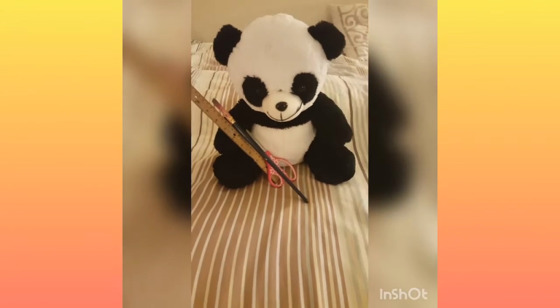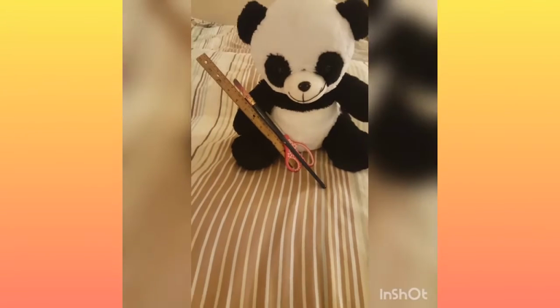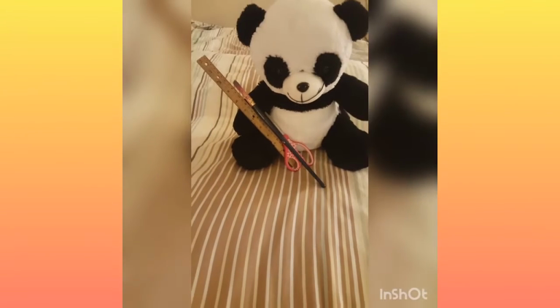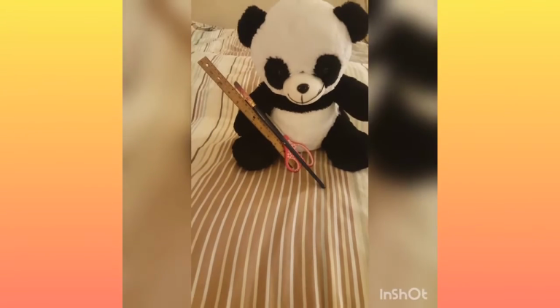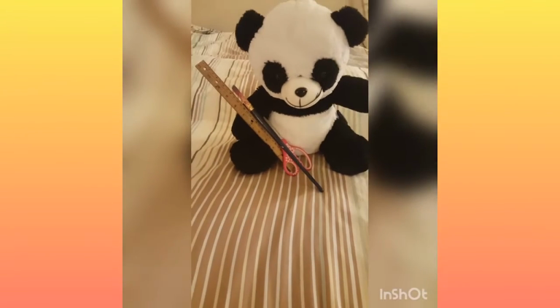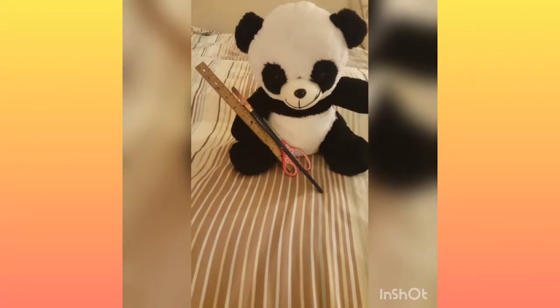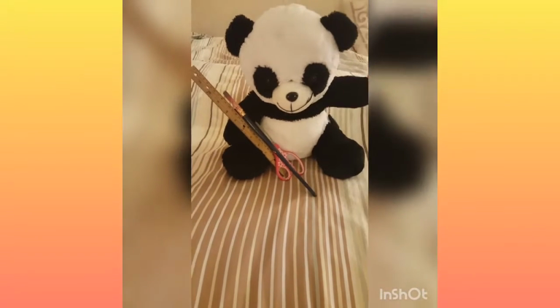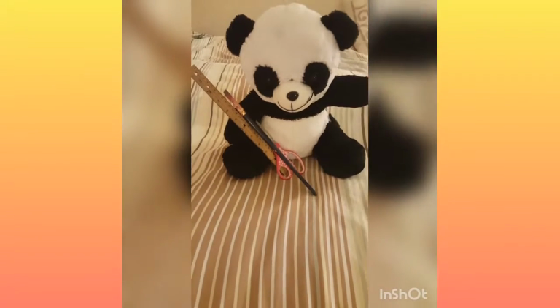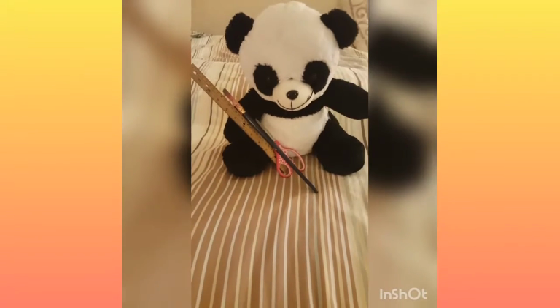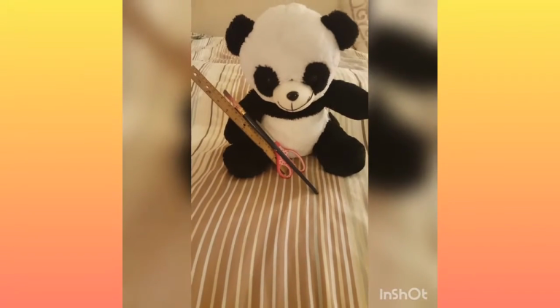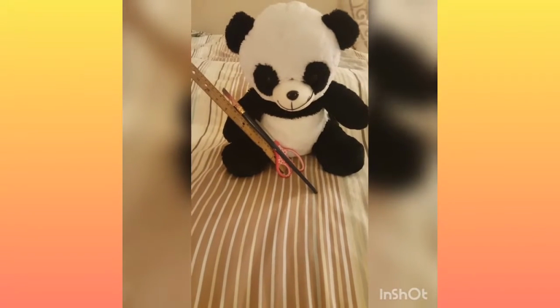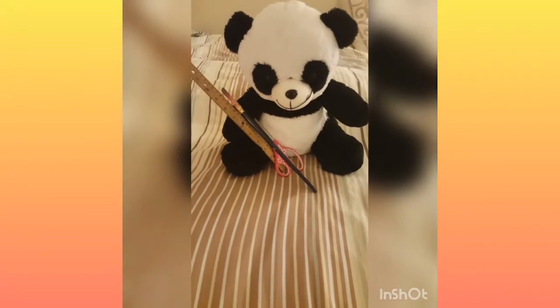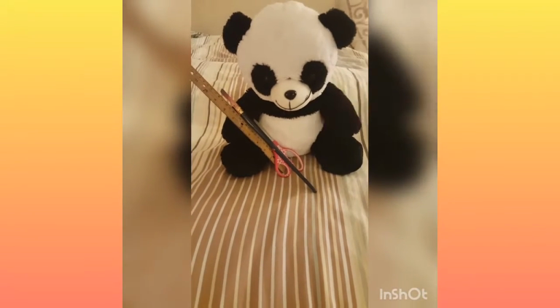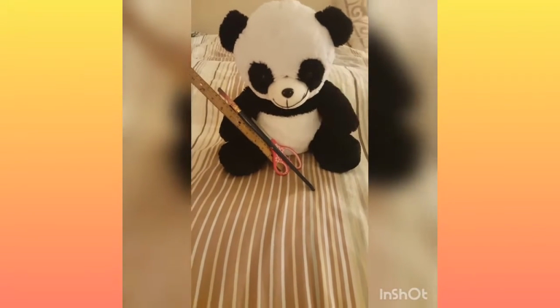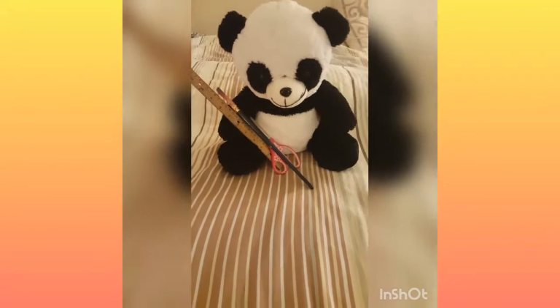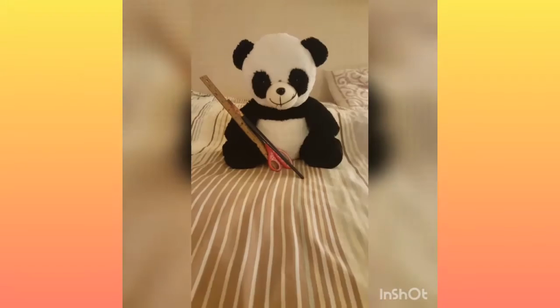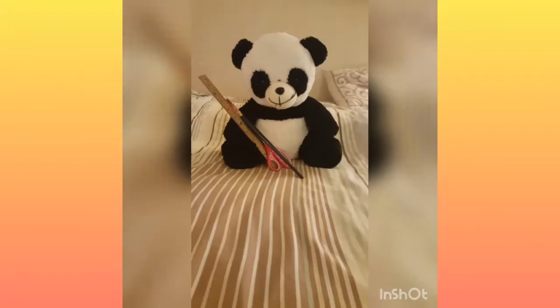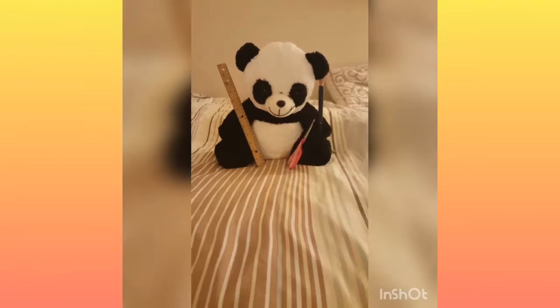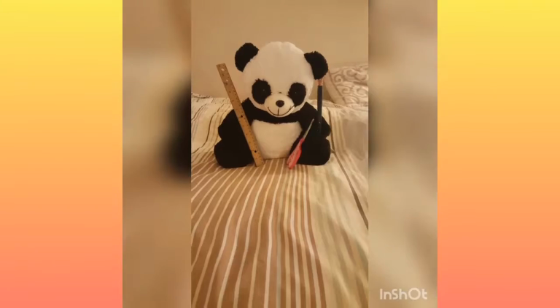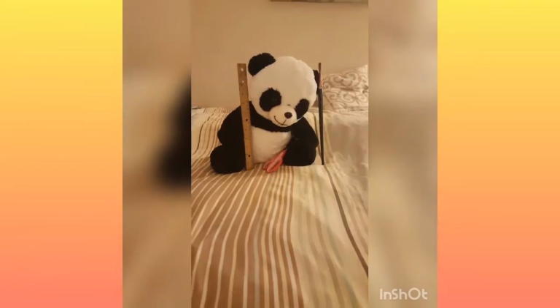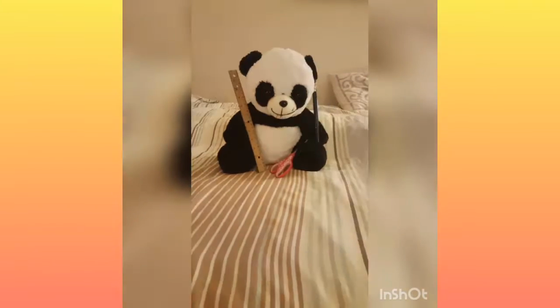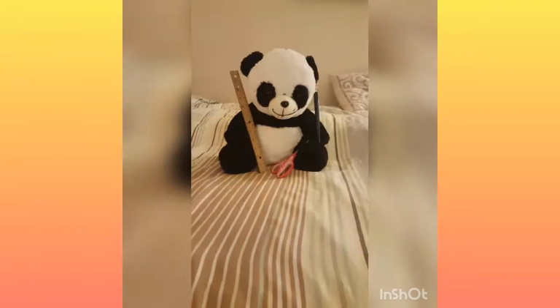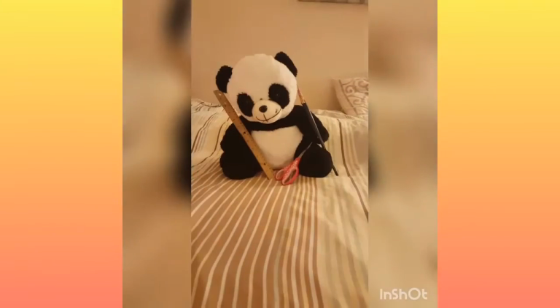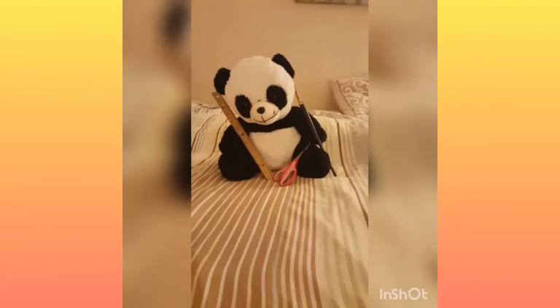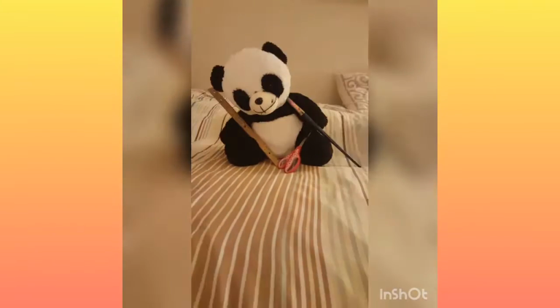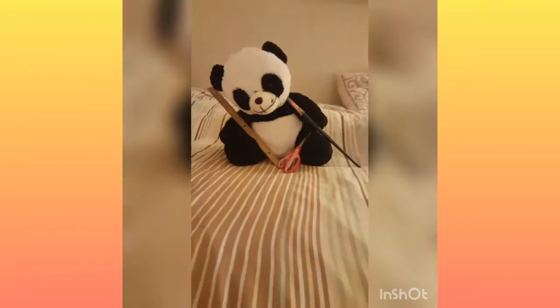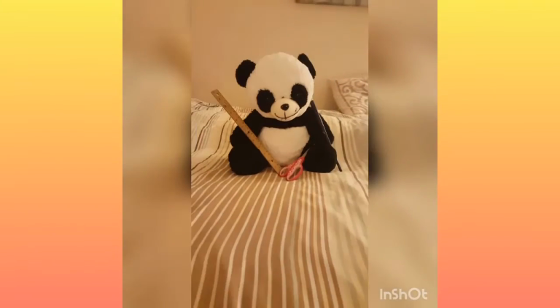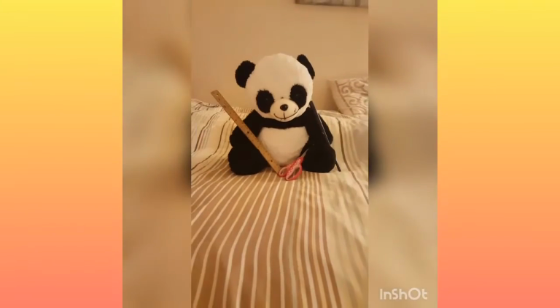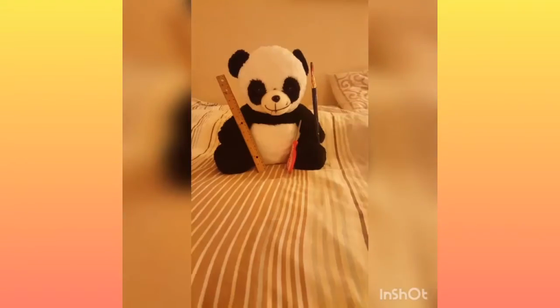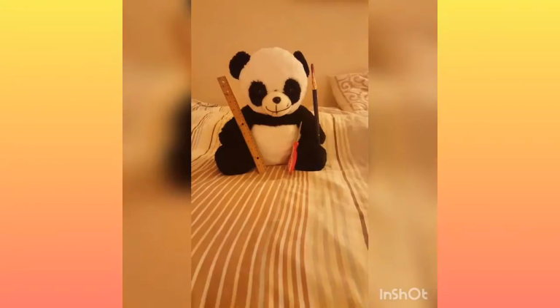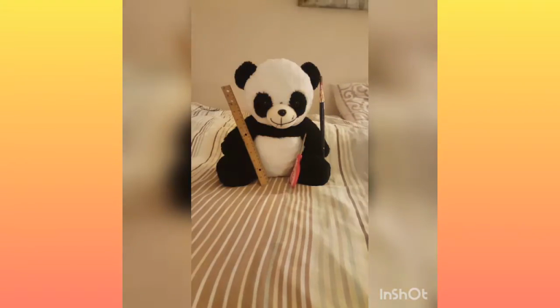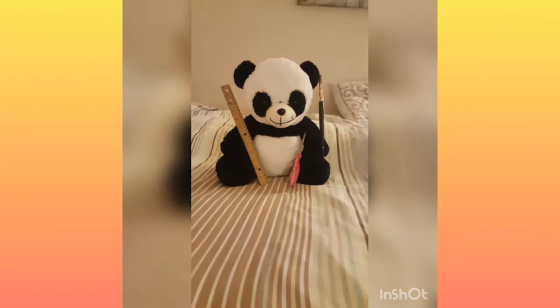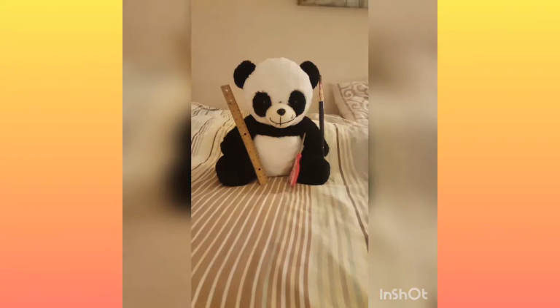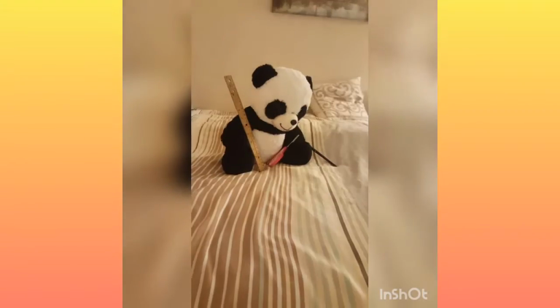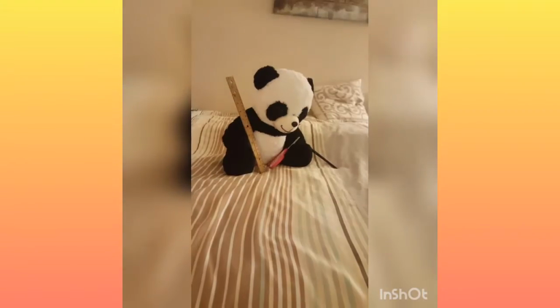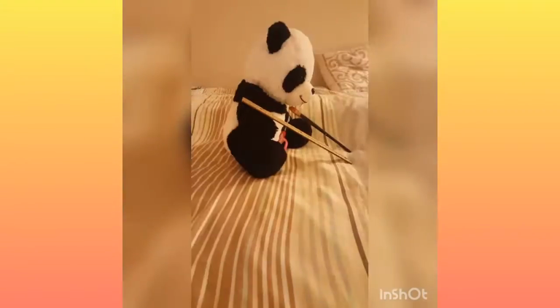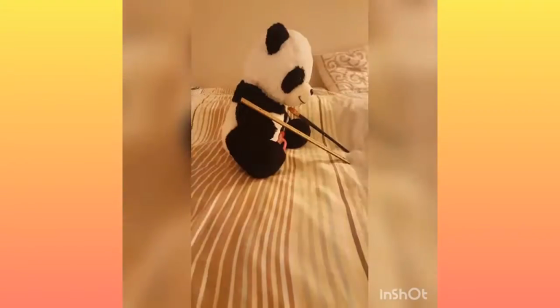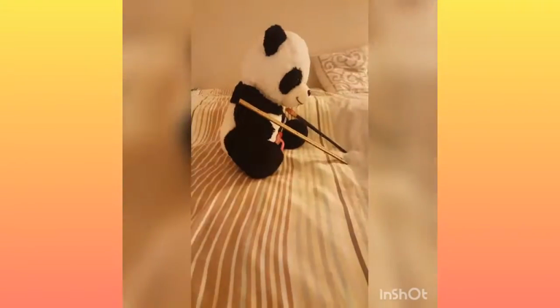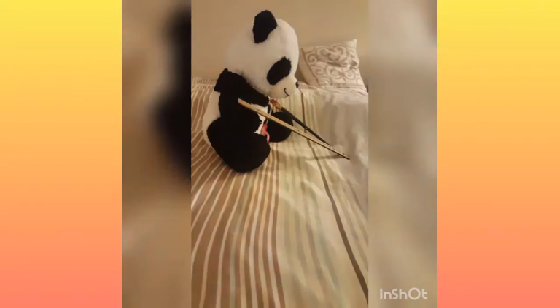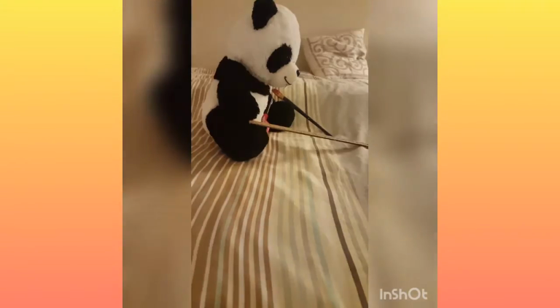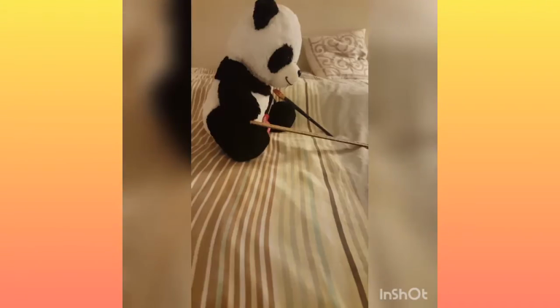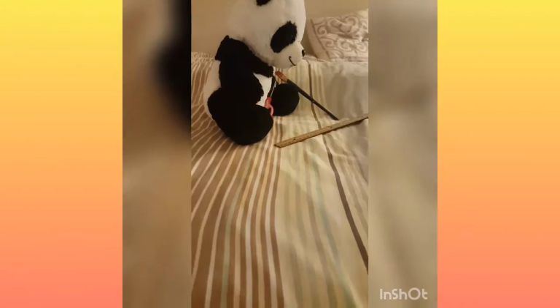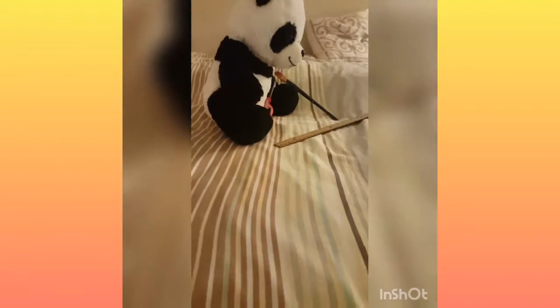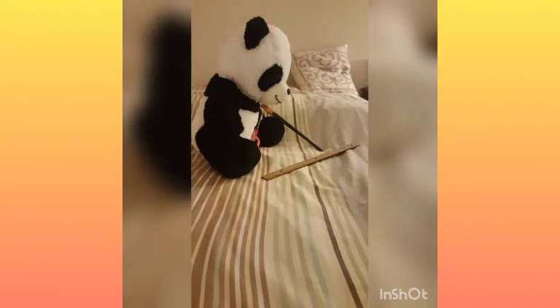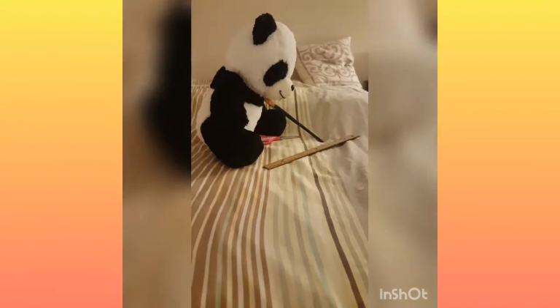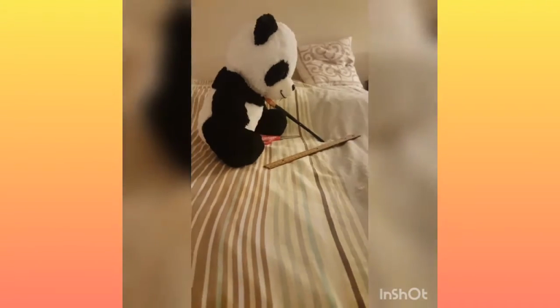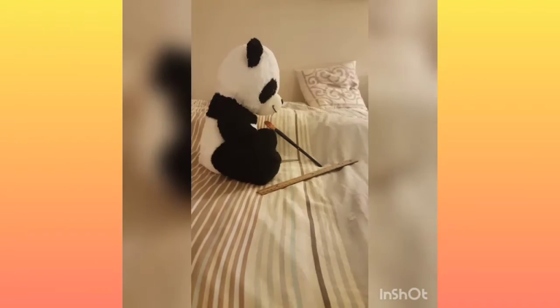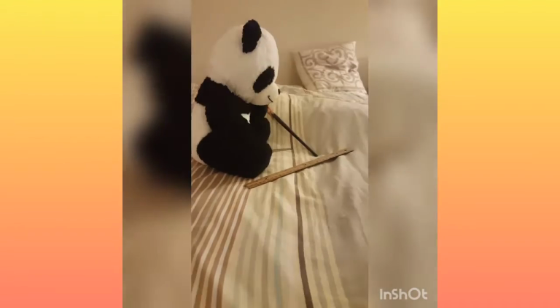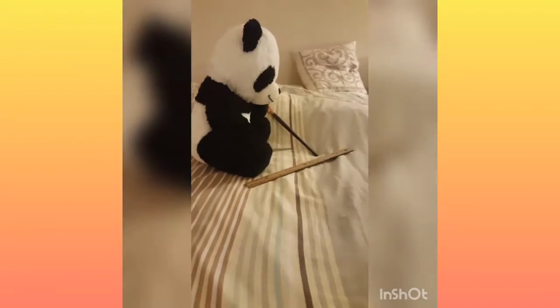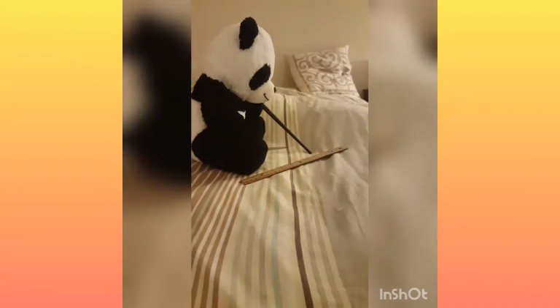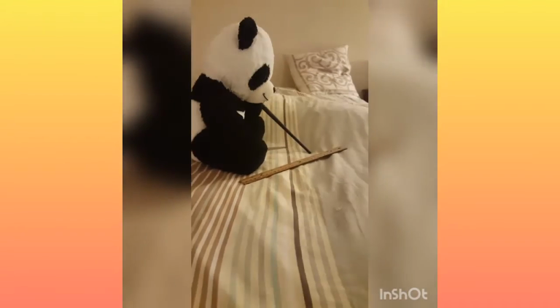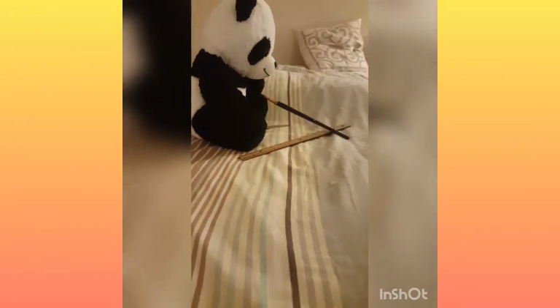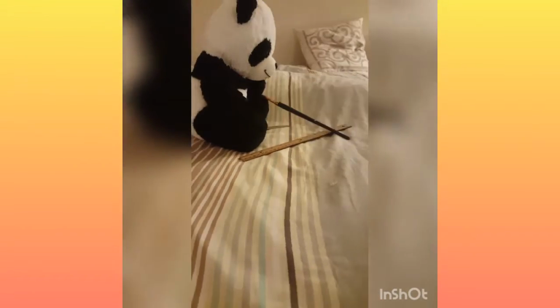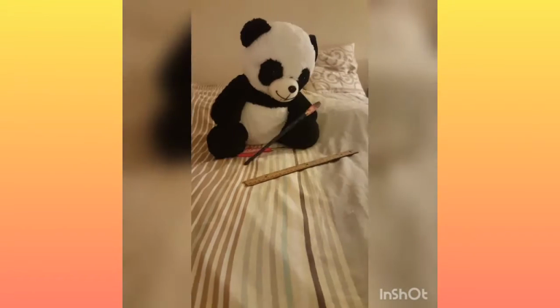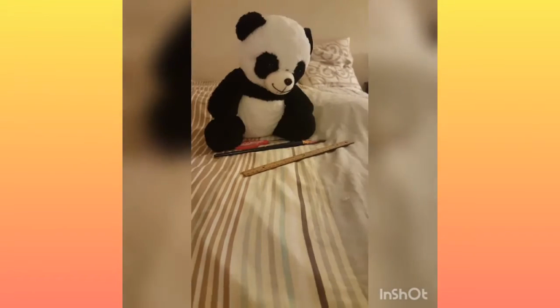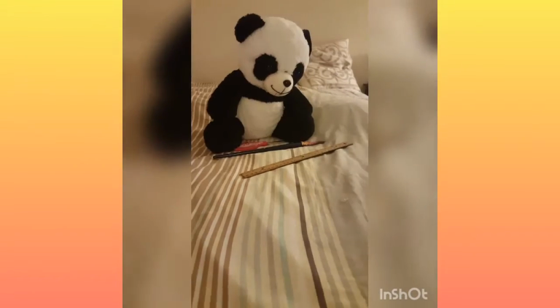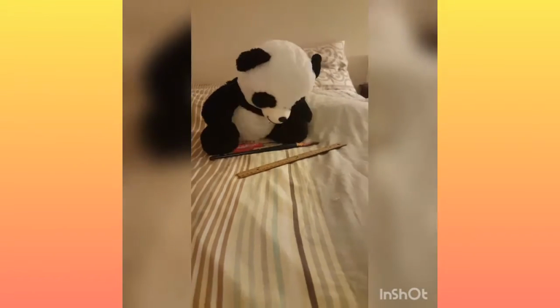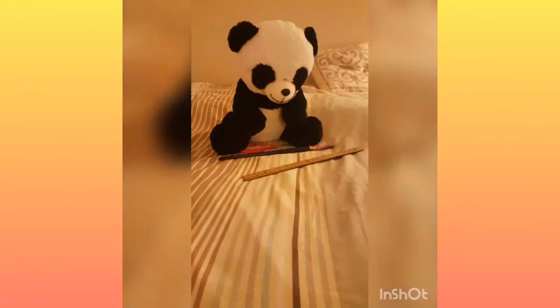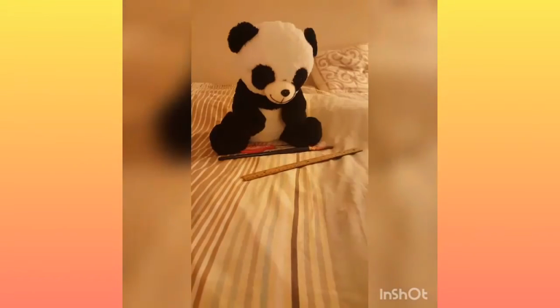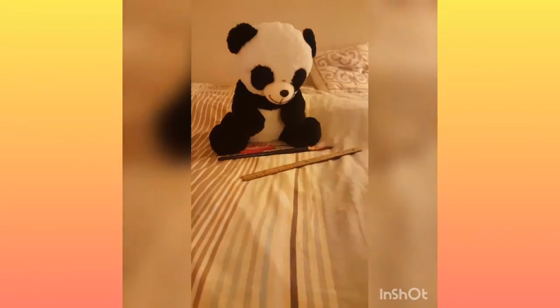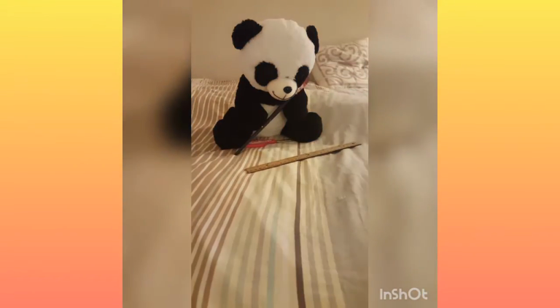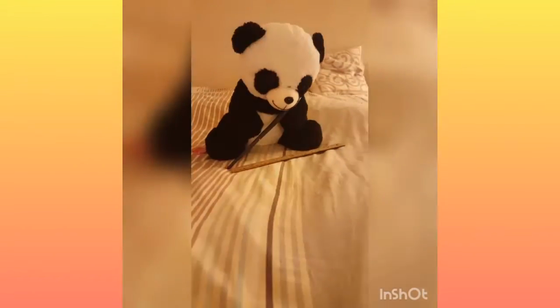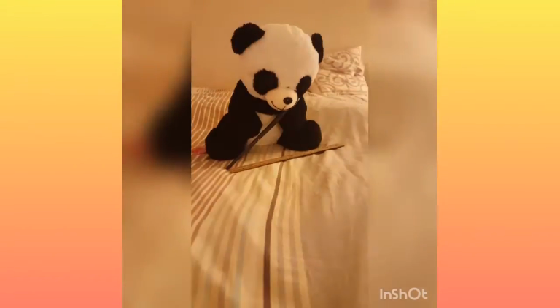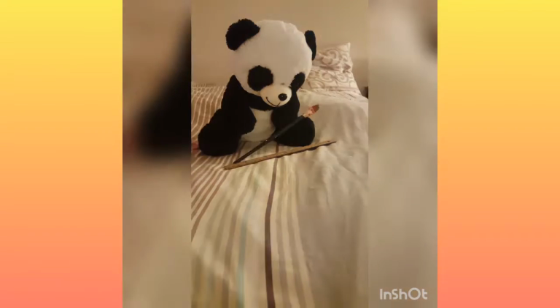Welcome to the Crafty Panda where there's so much crafts. Come to the Crafty Panda and subscribe.